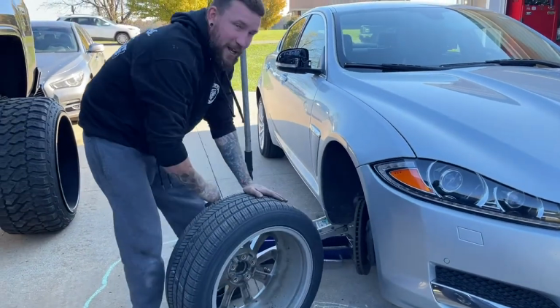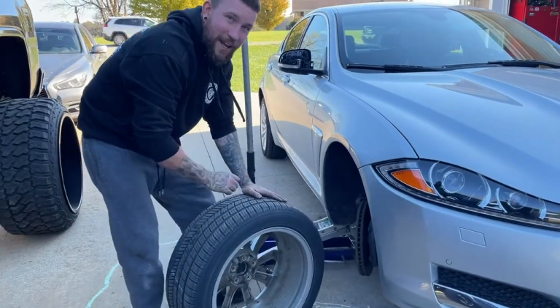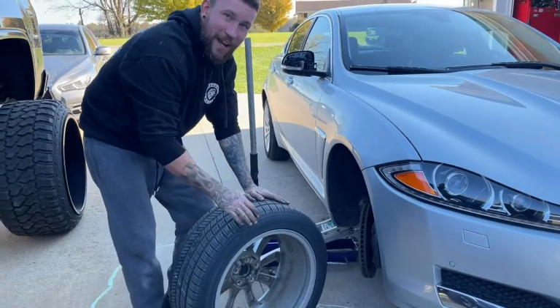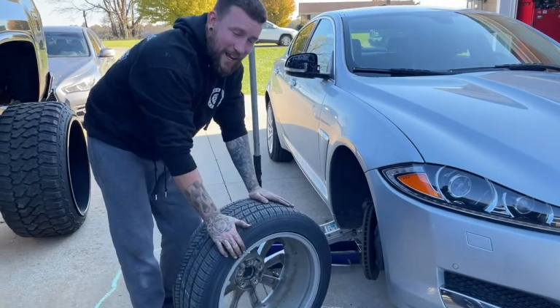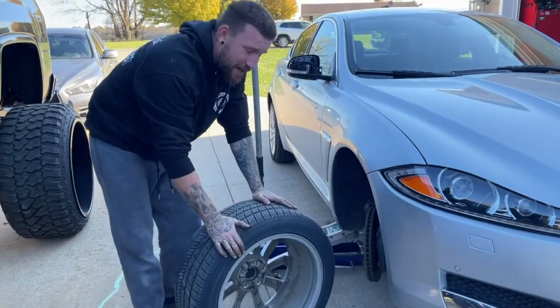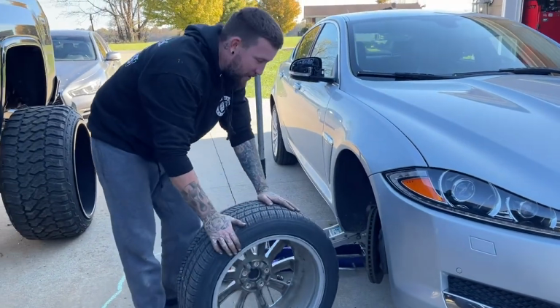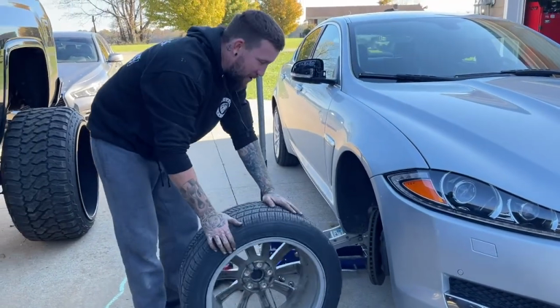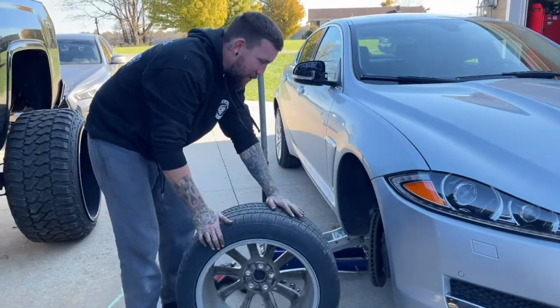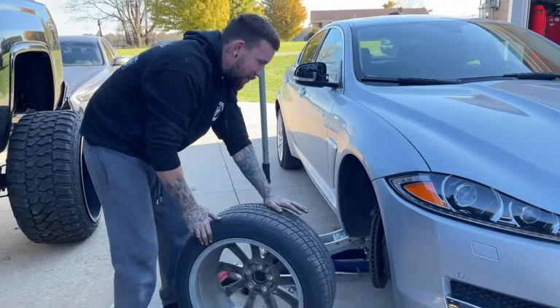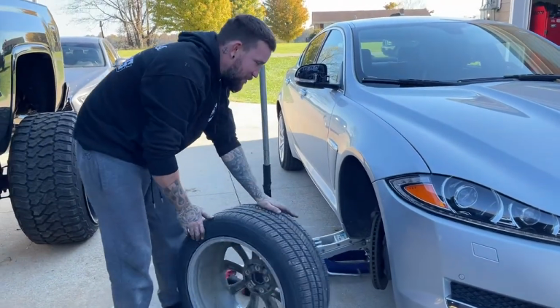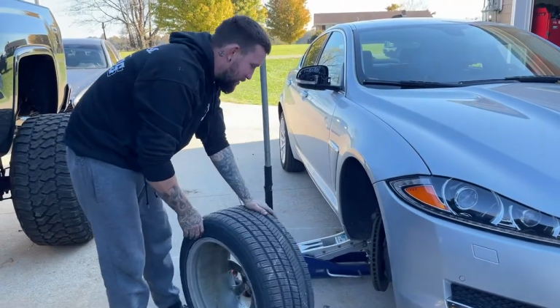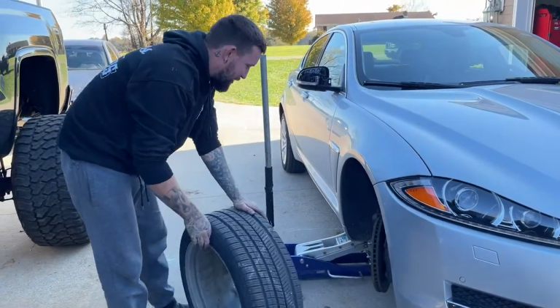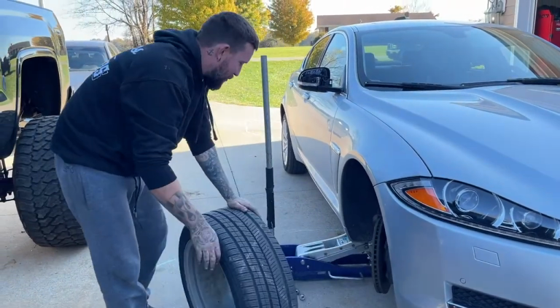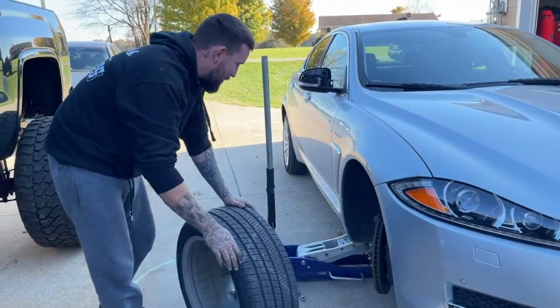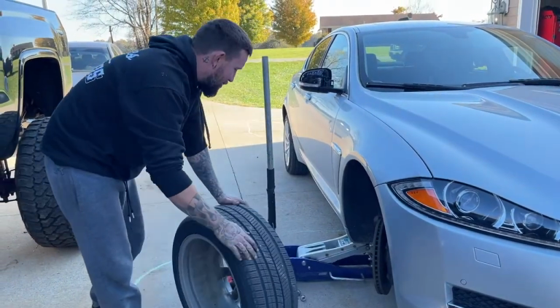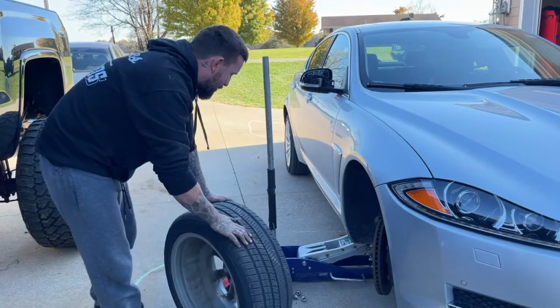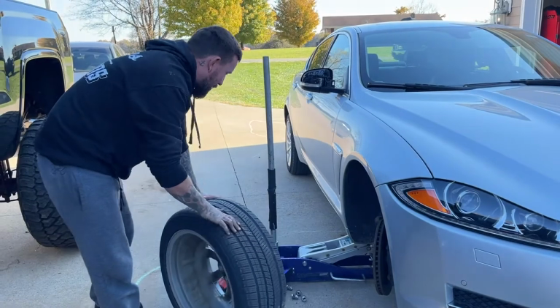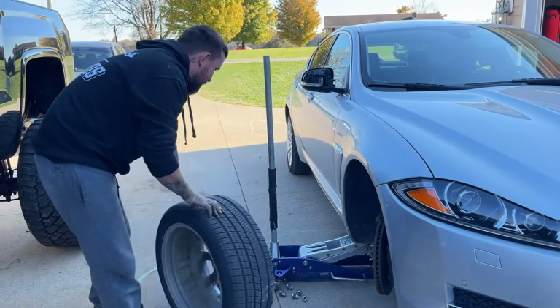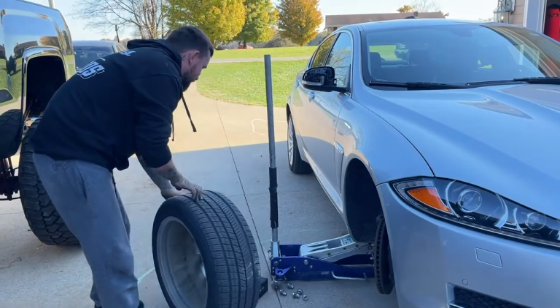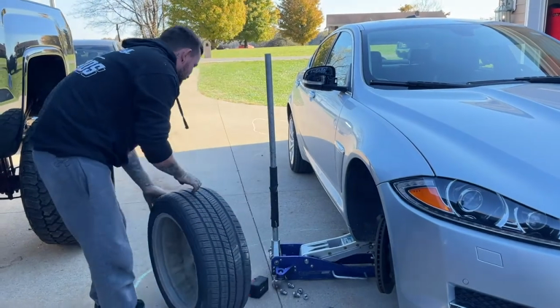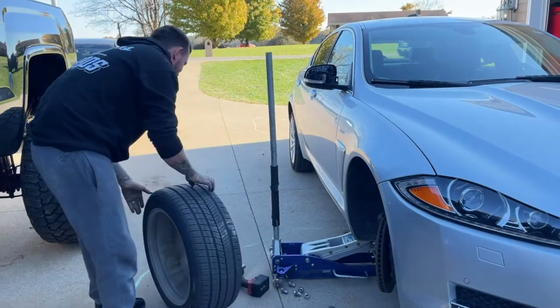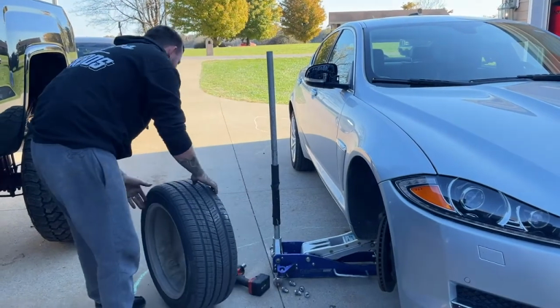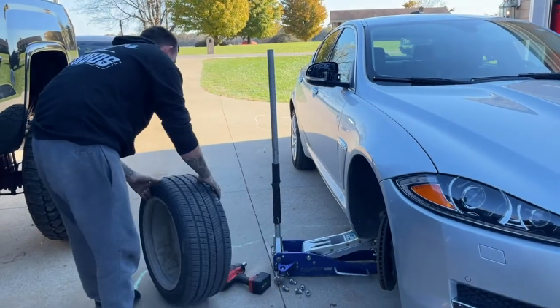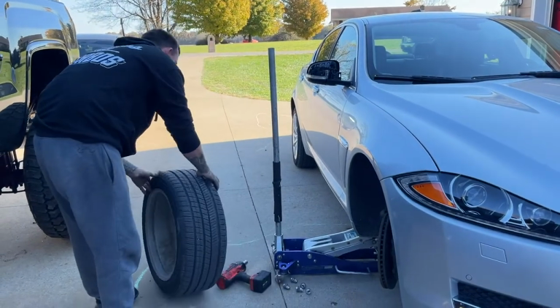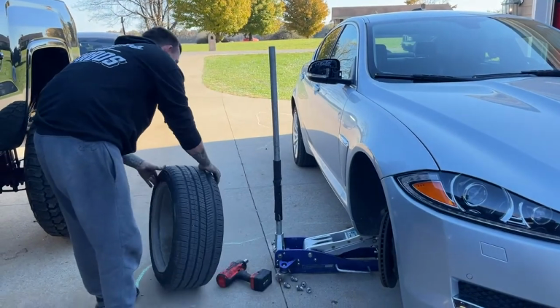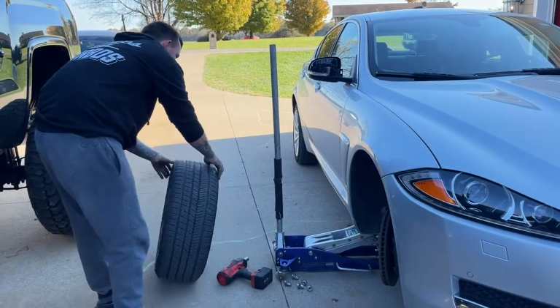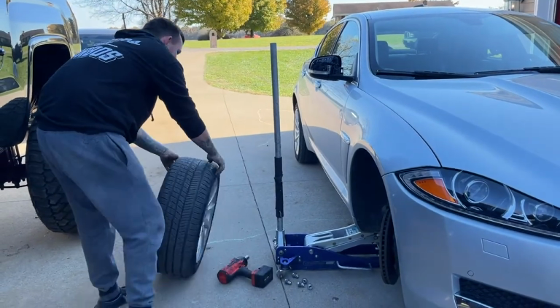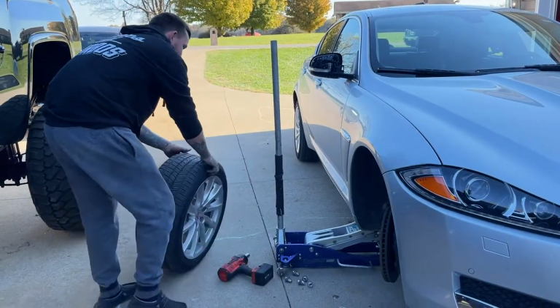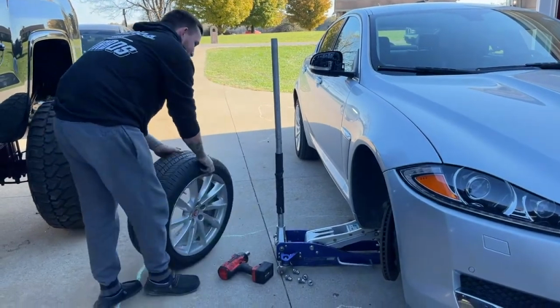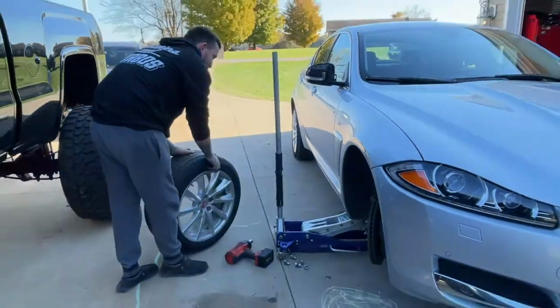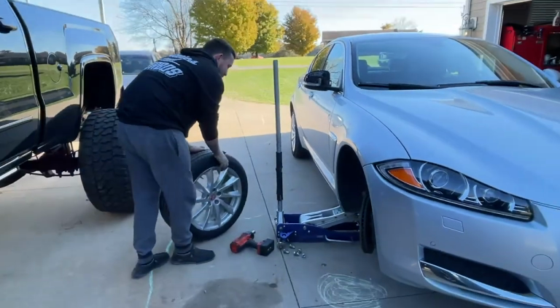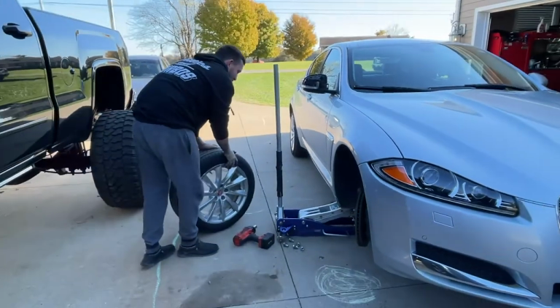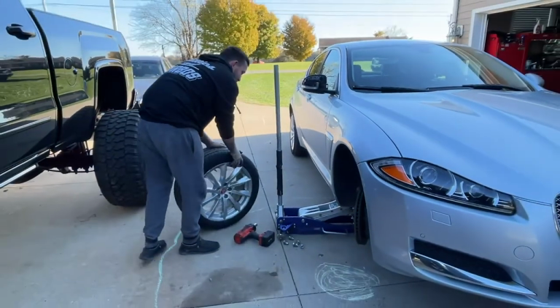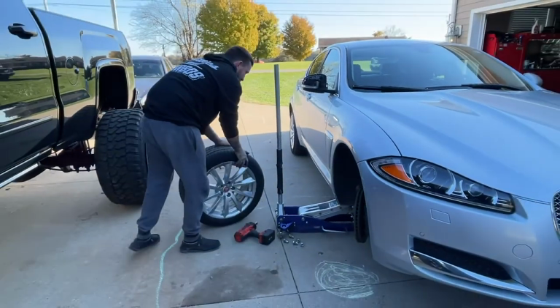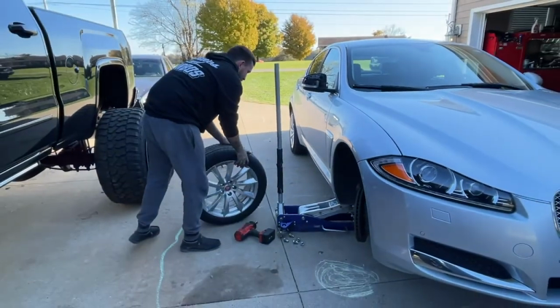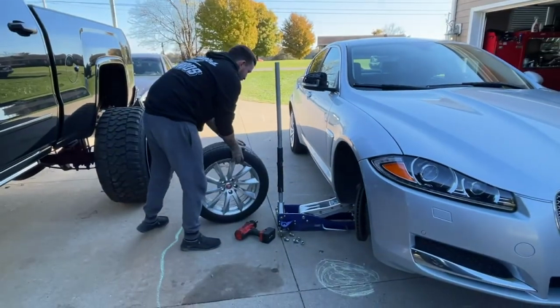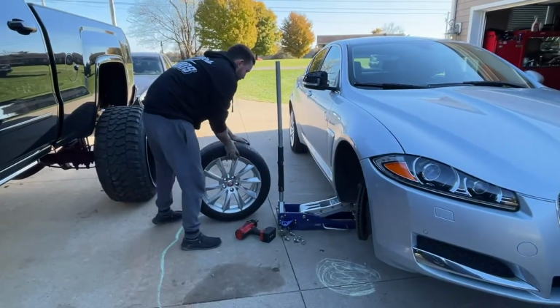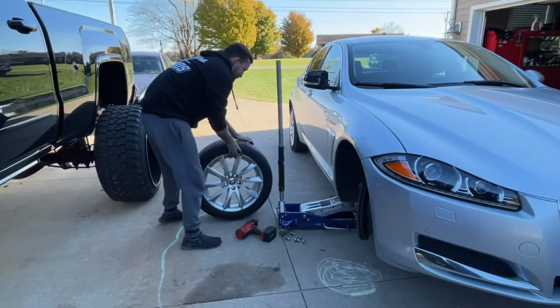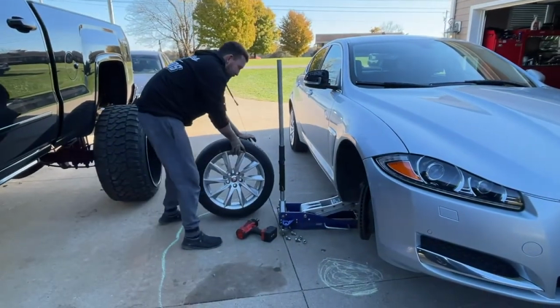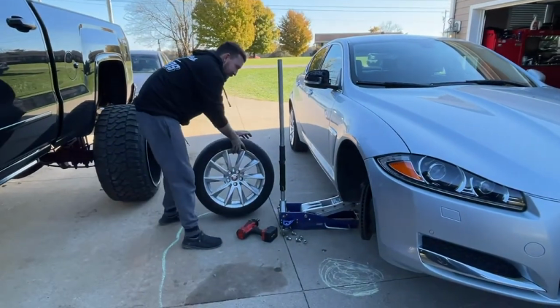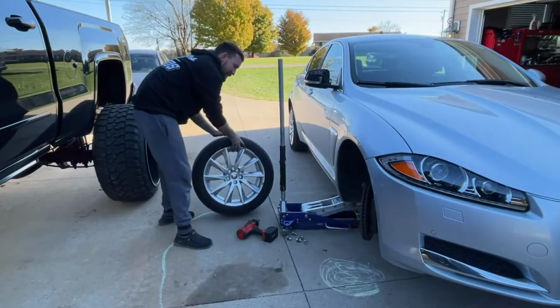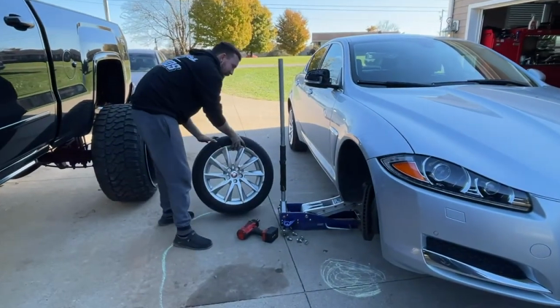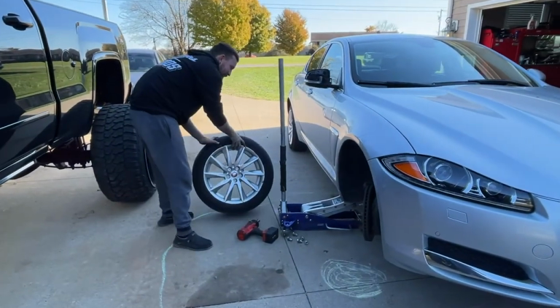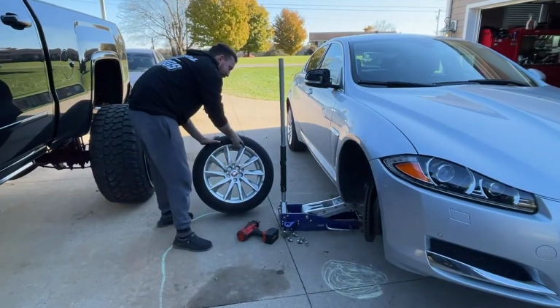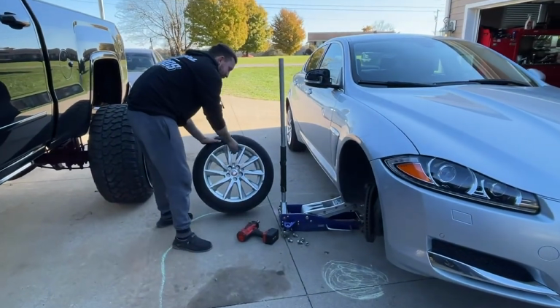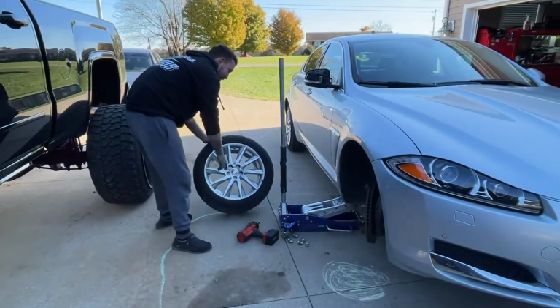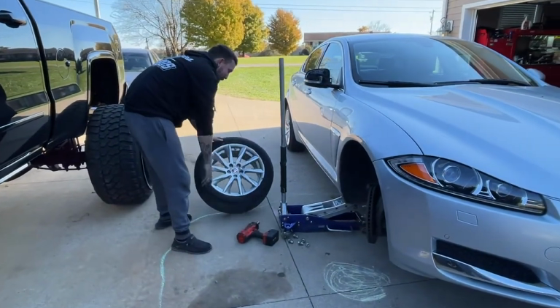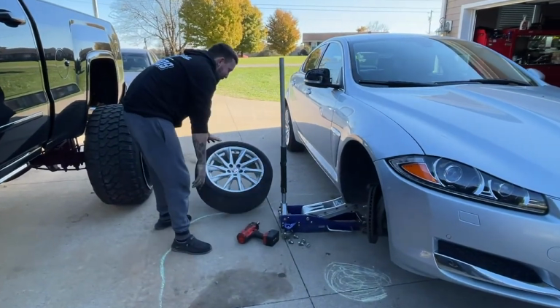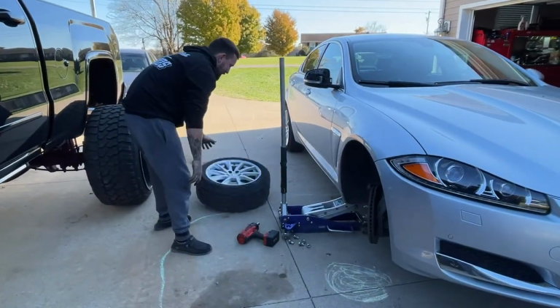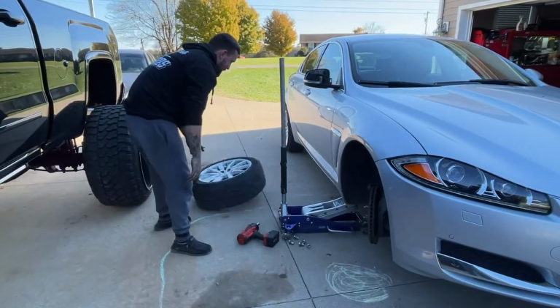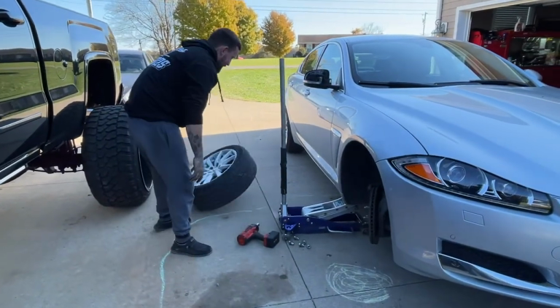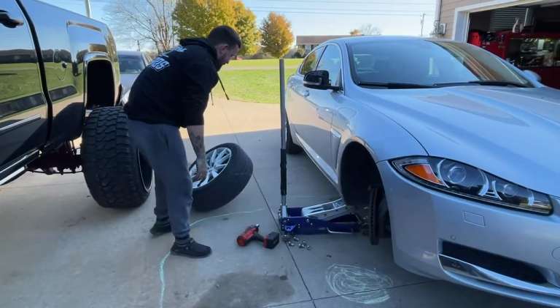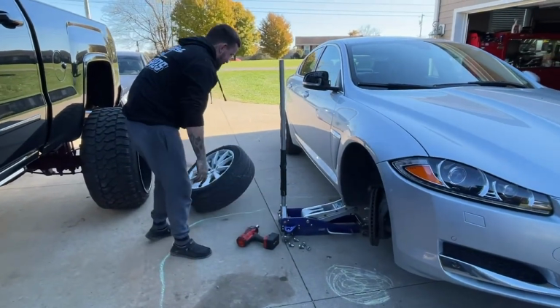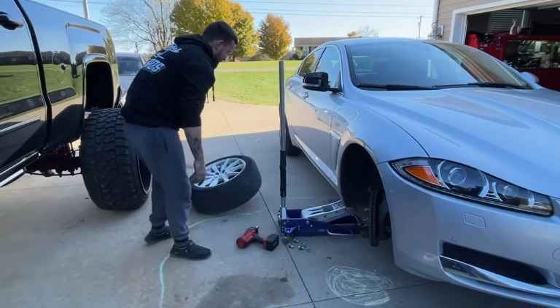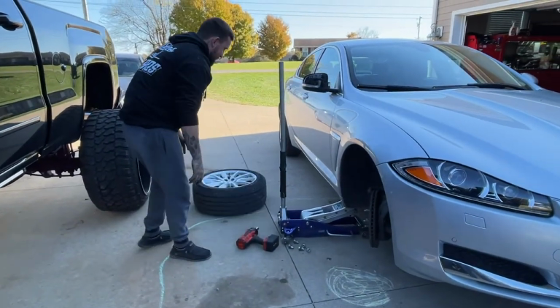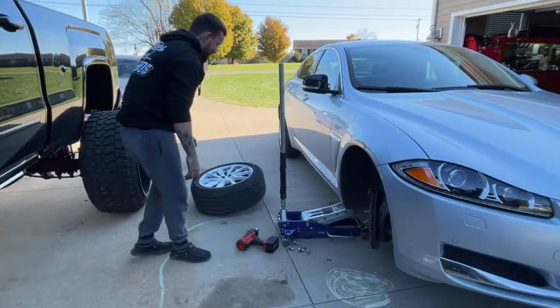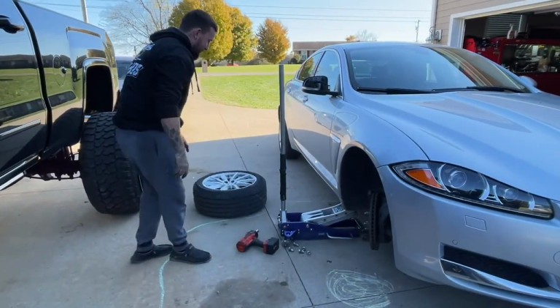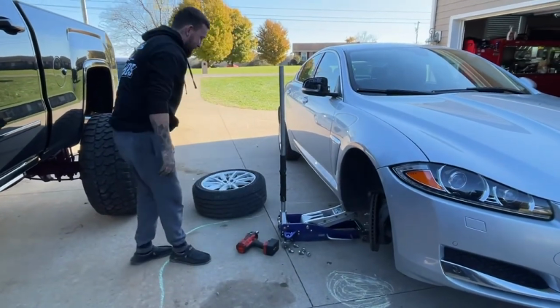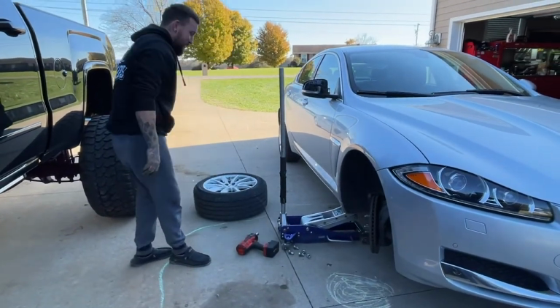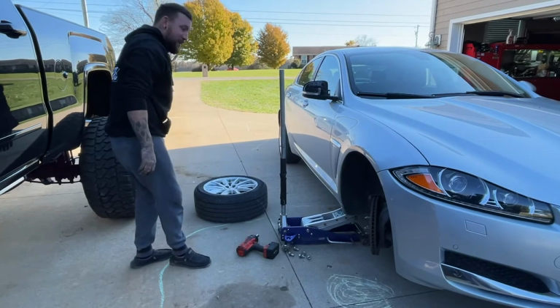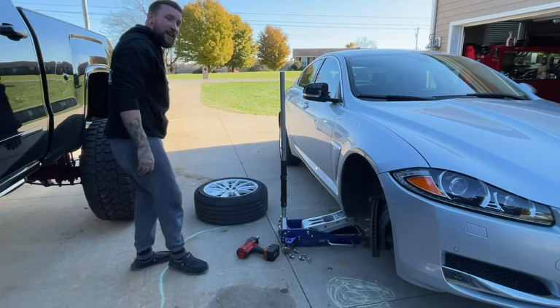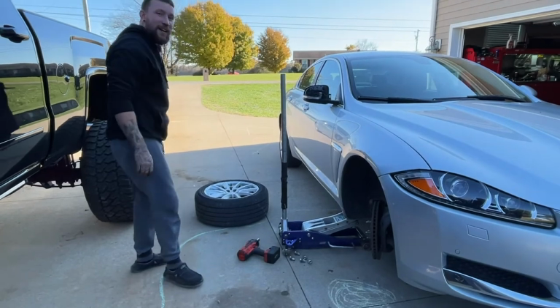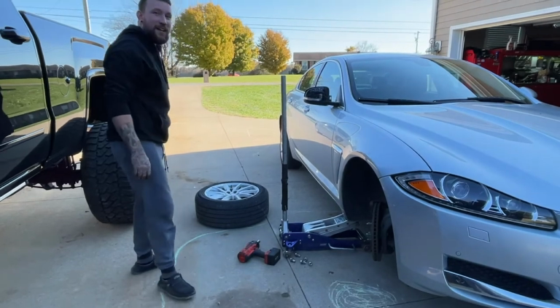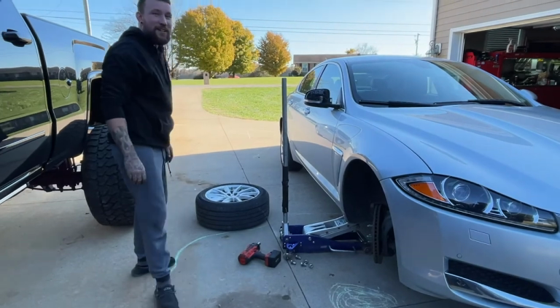Once you get the wheel off, the next step is —